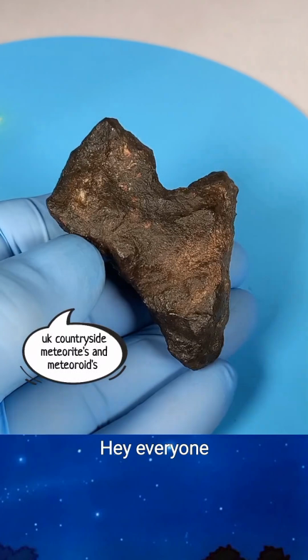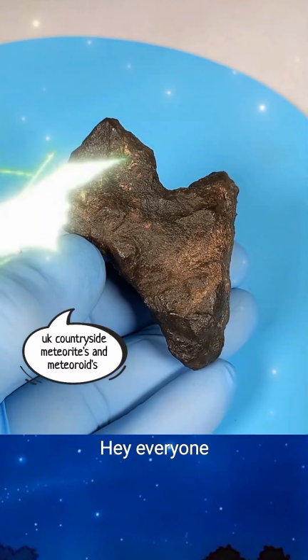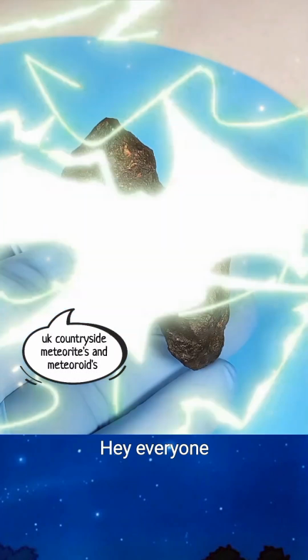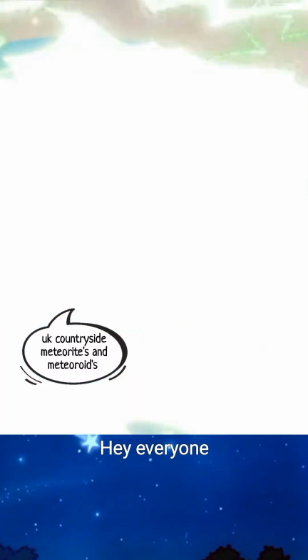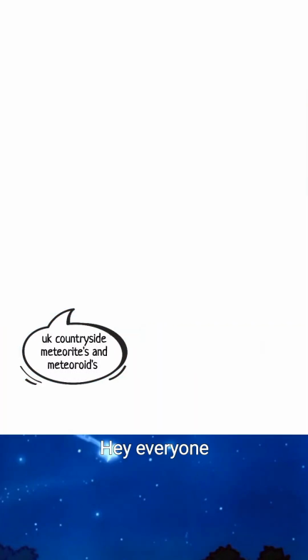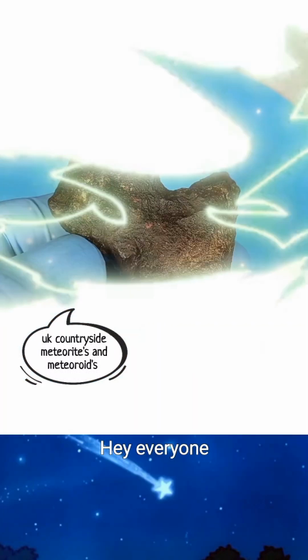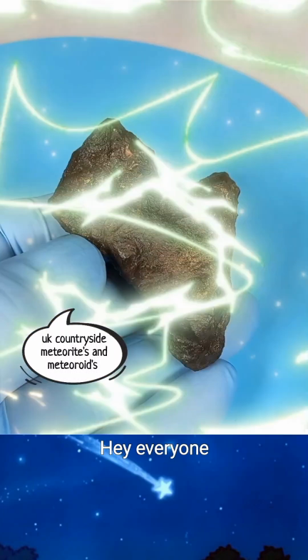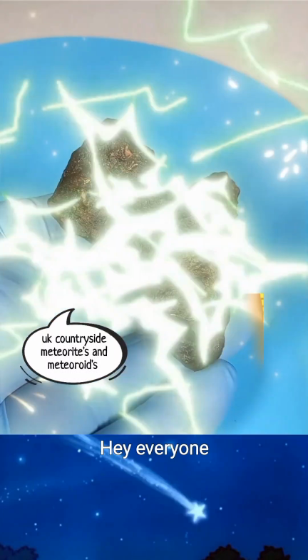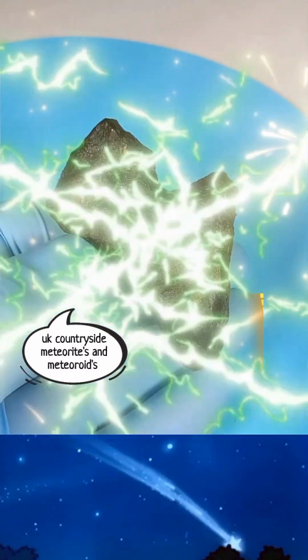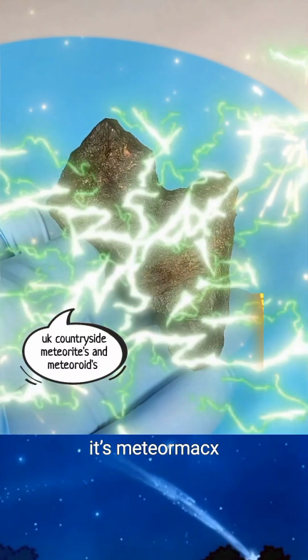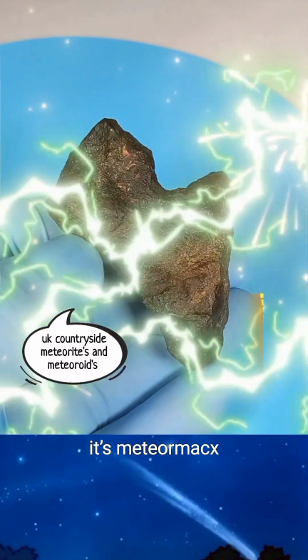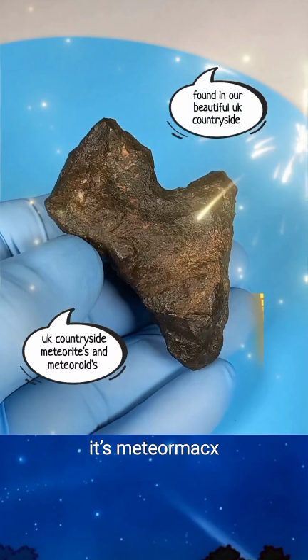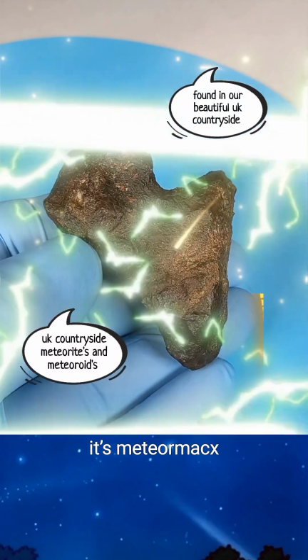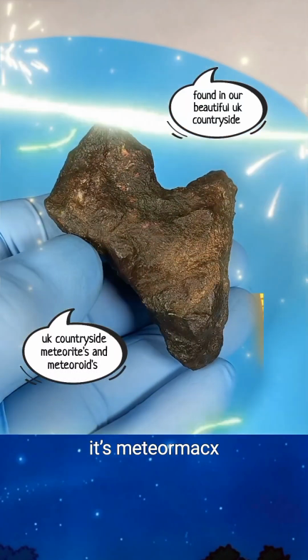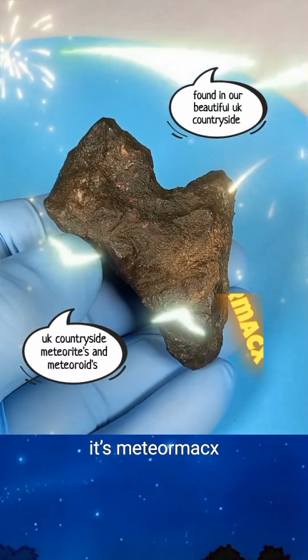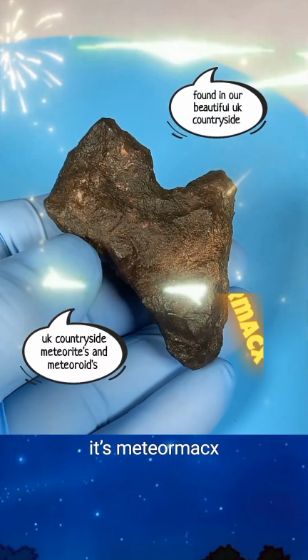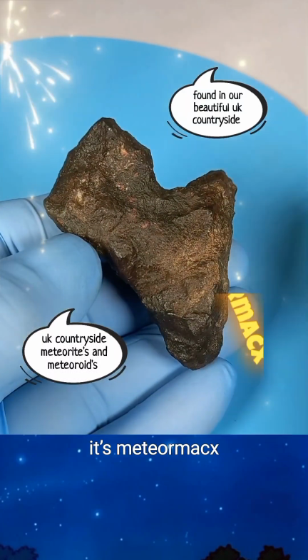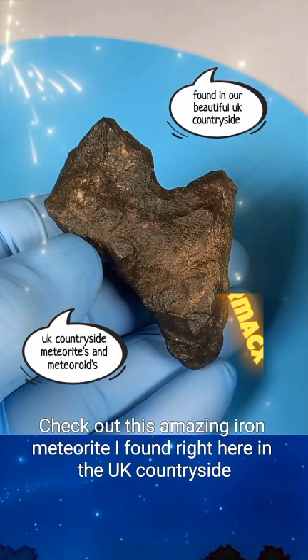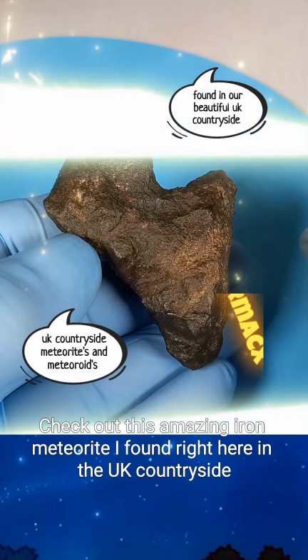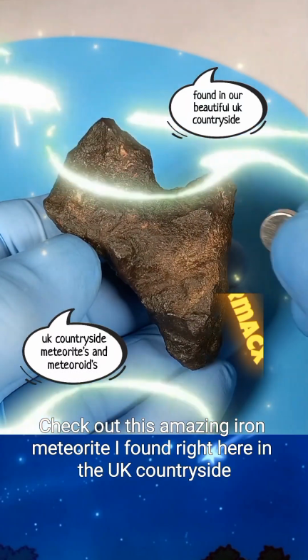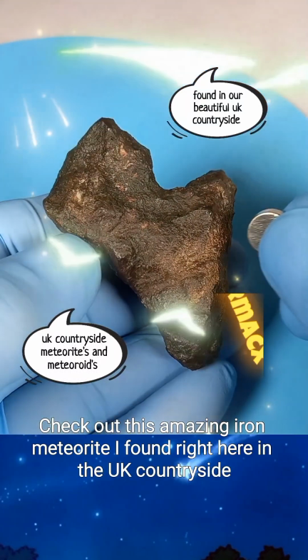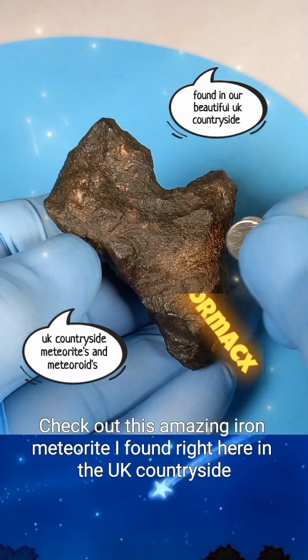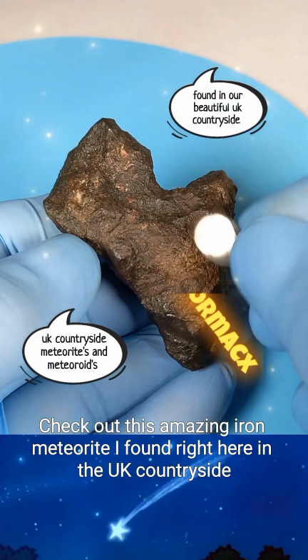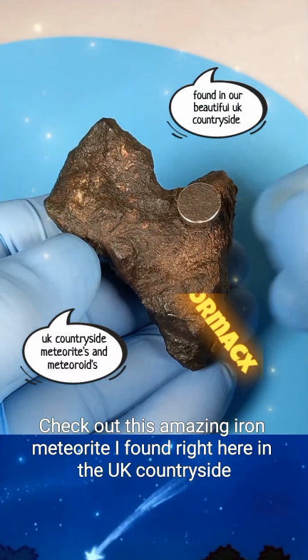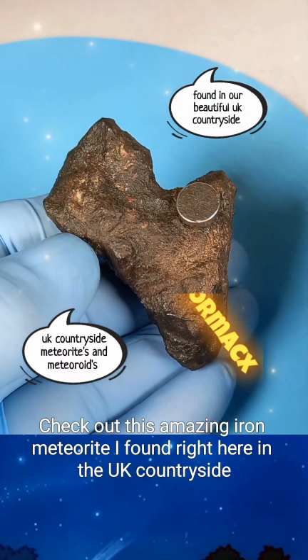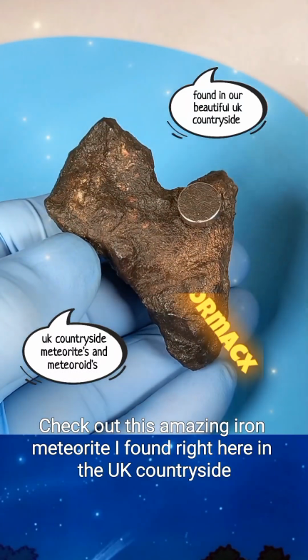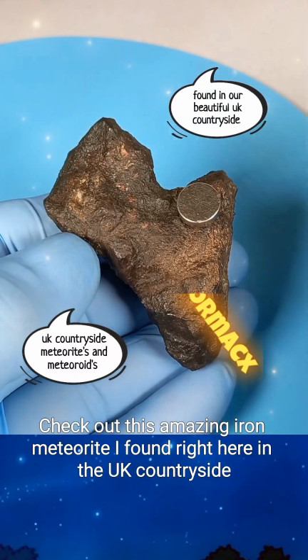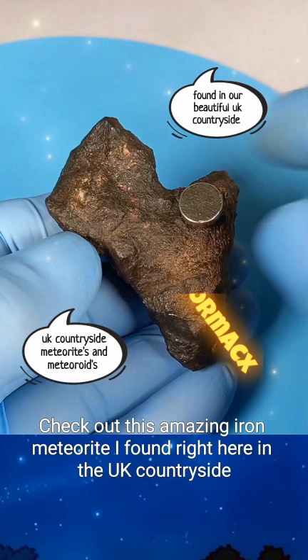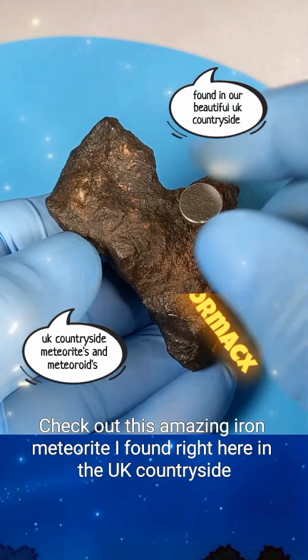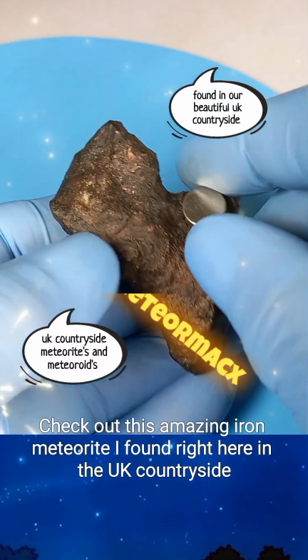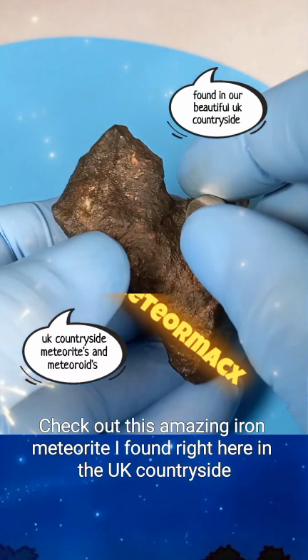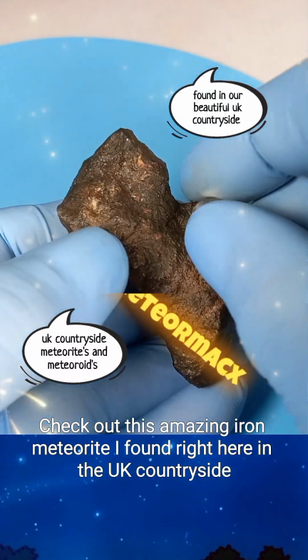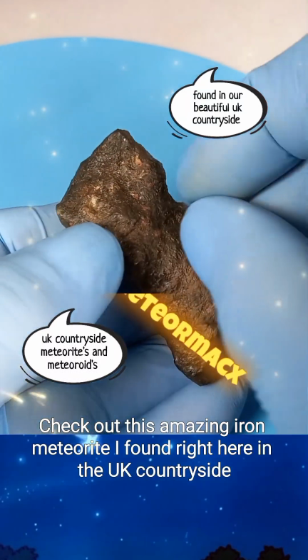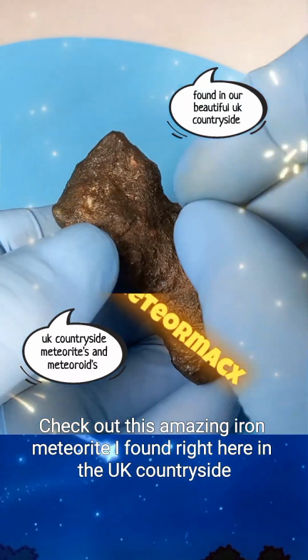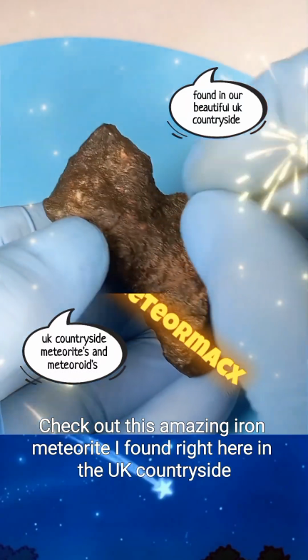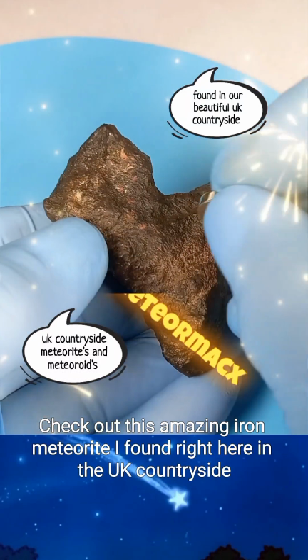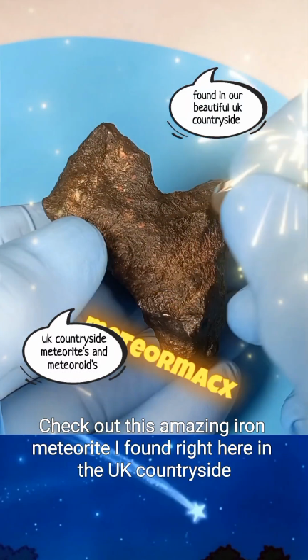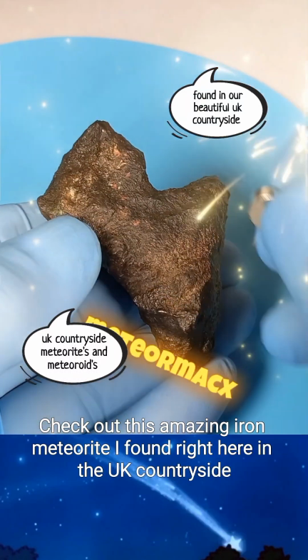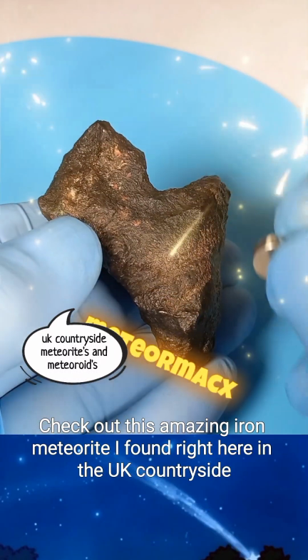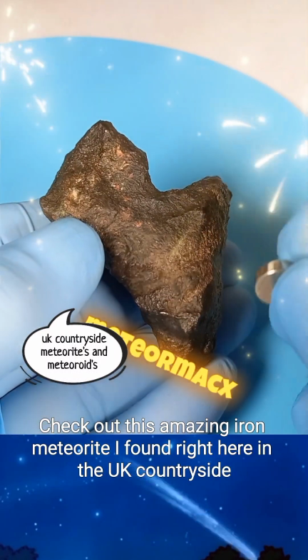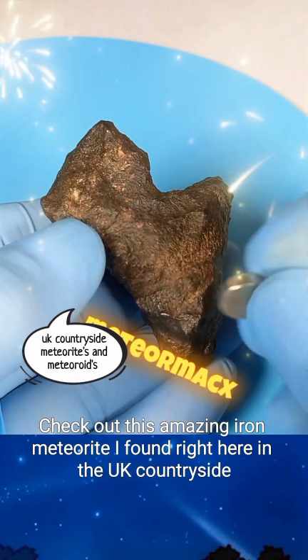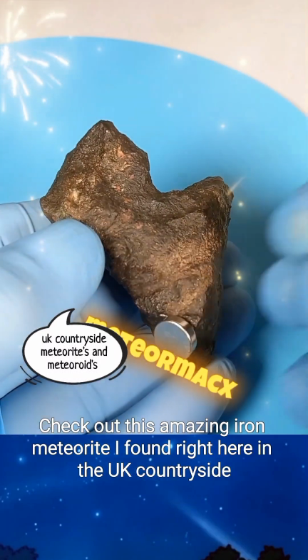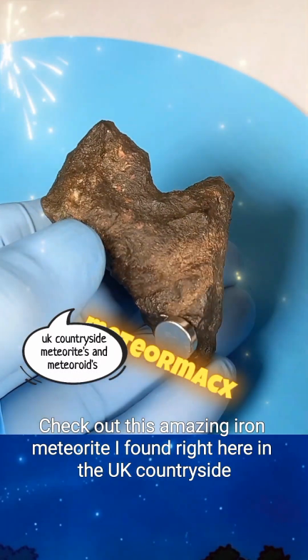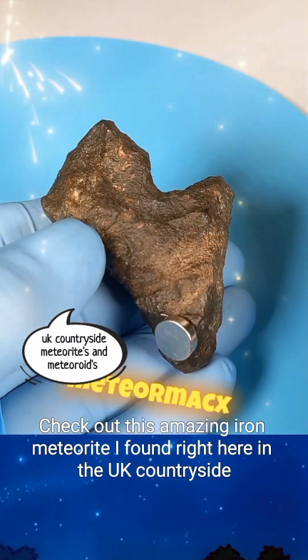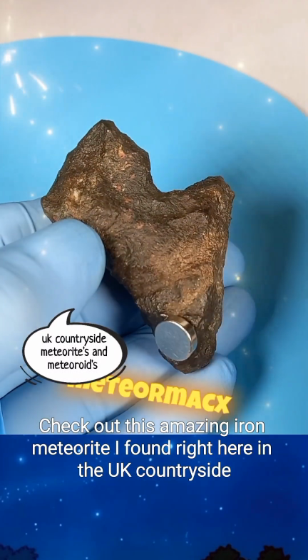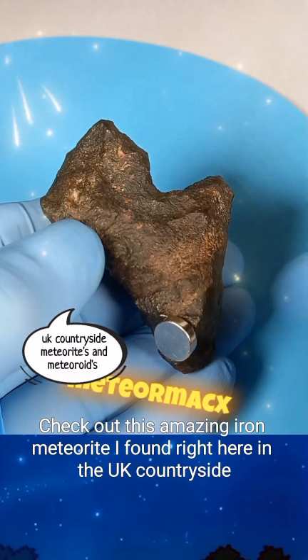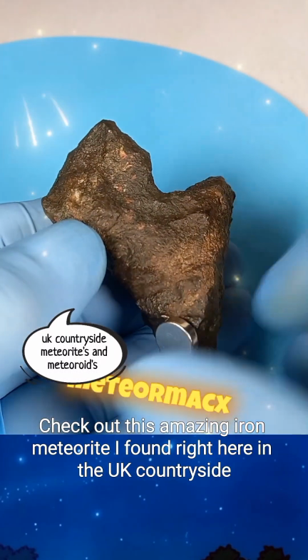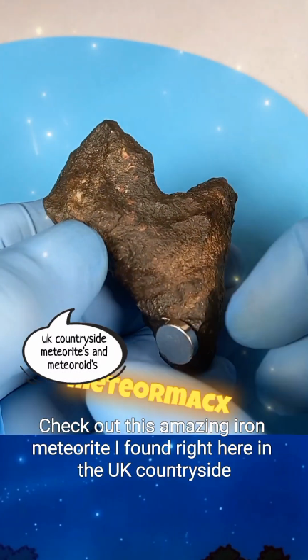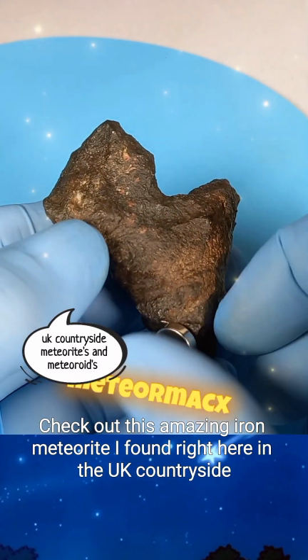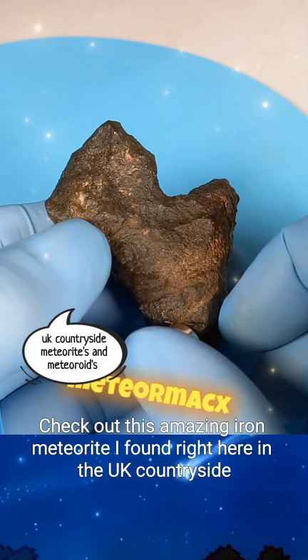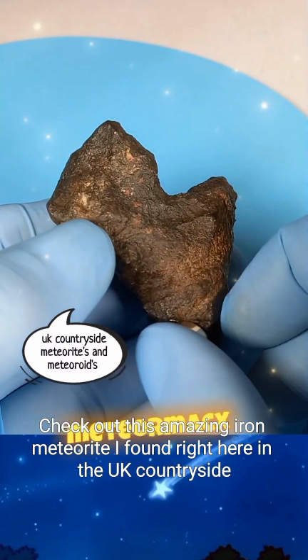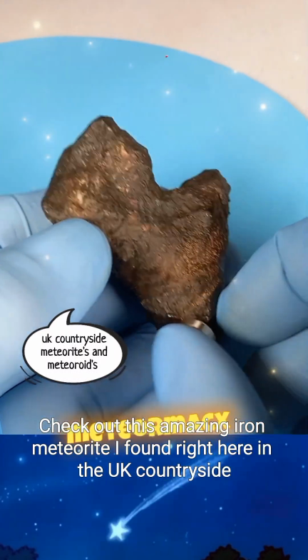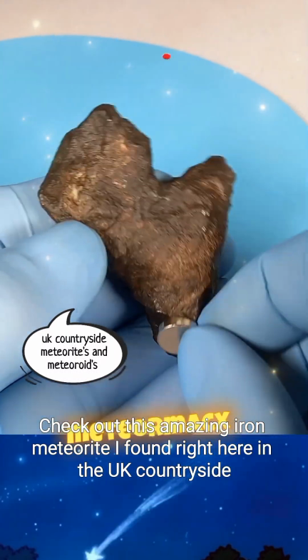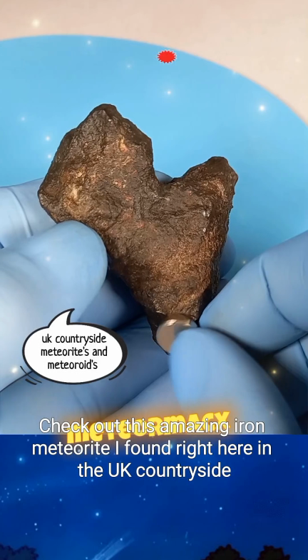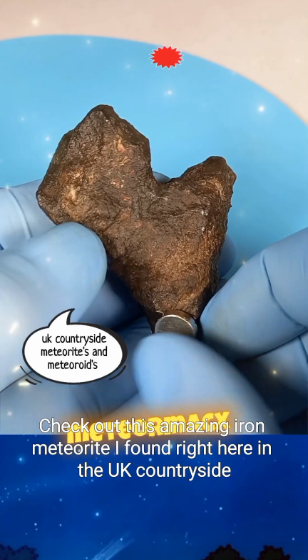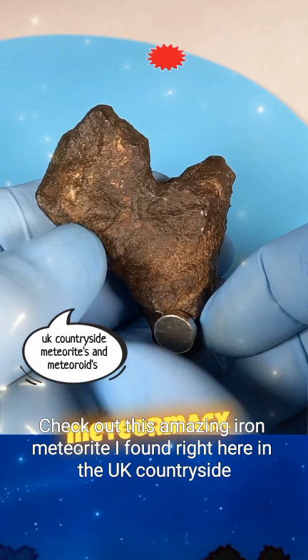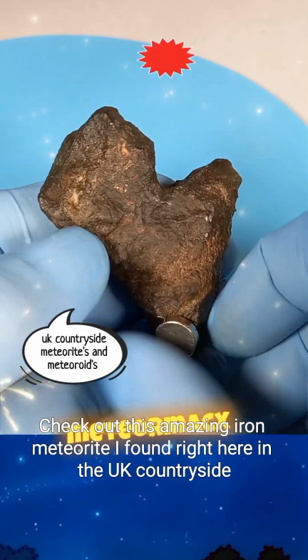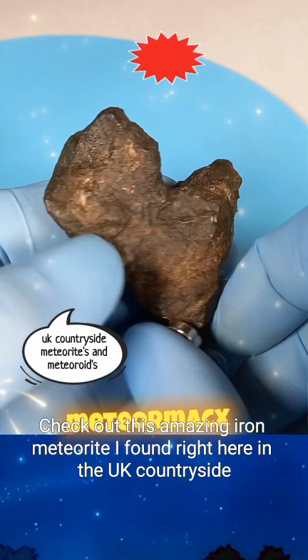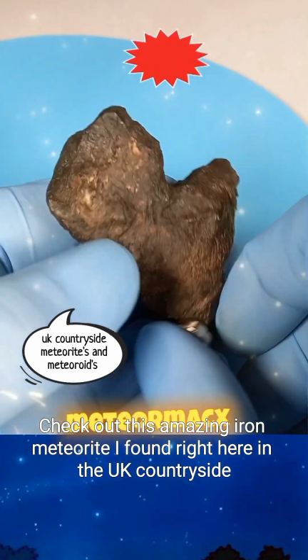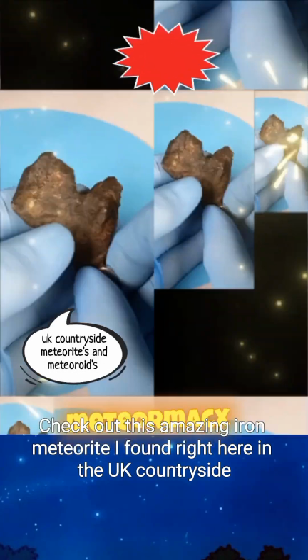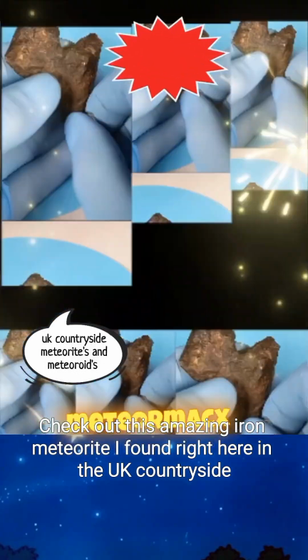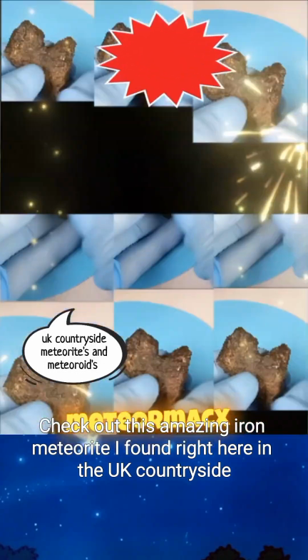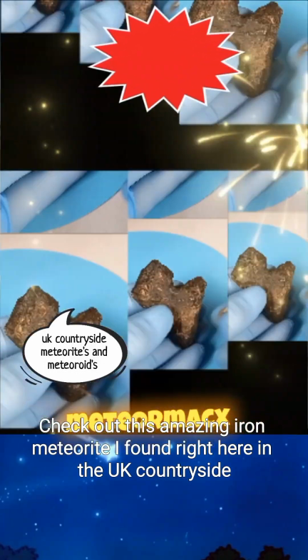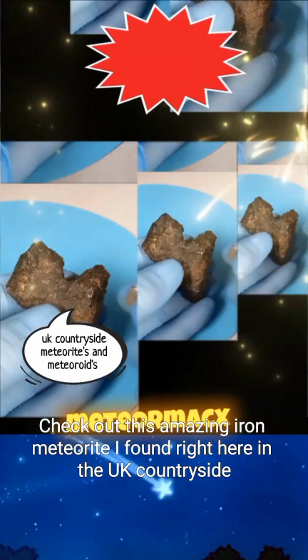Hey everyone, it's MeteorMax. Check out this amazing iron meteorite I found right here in the UK countryside.